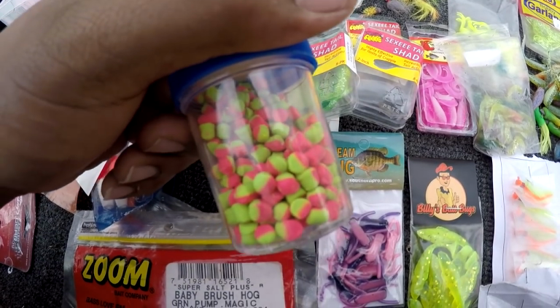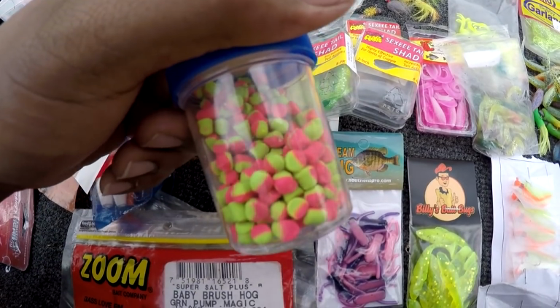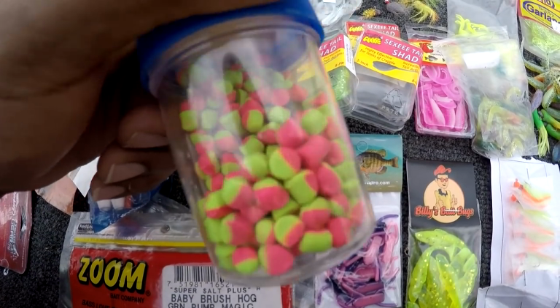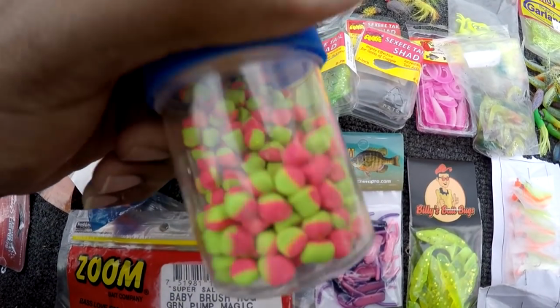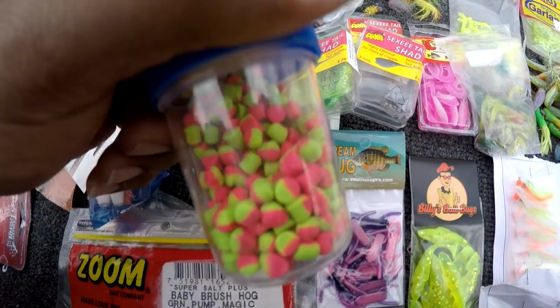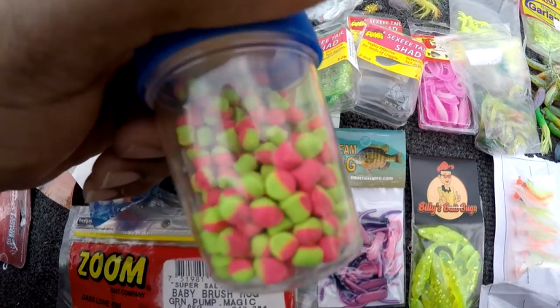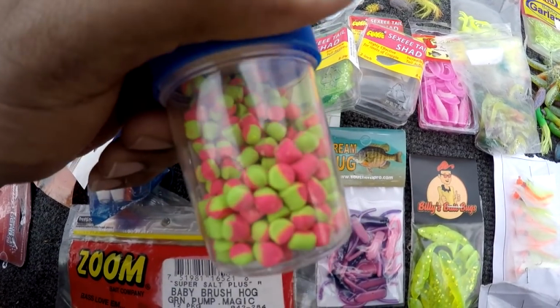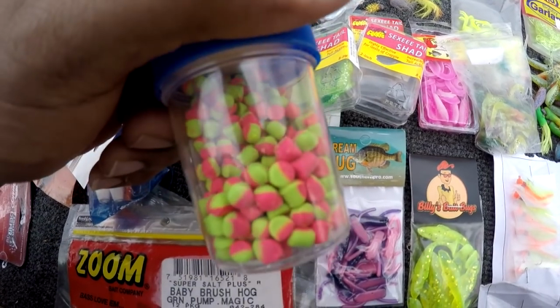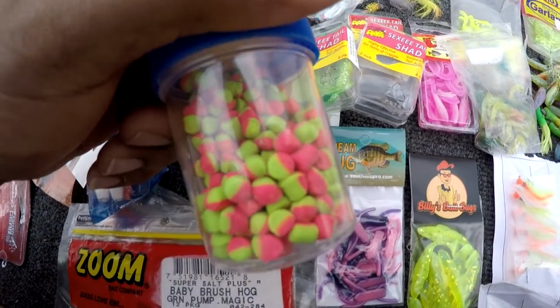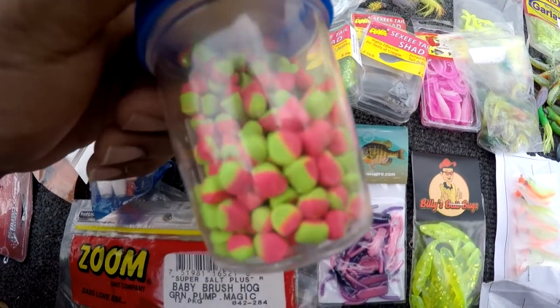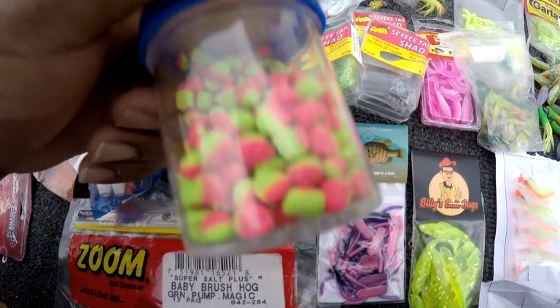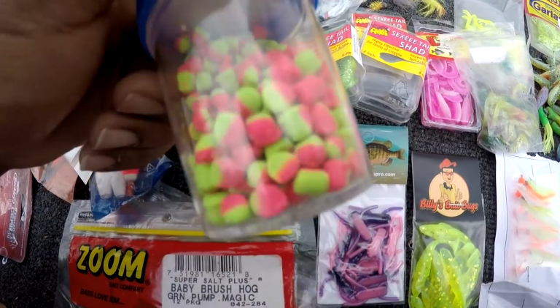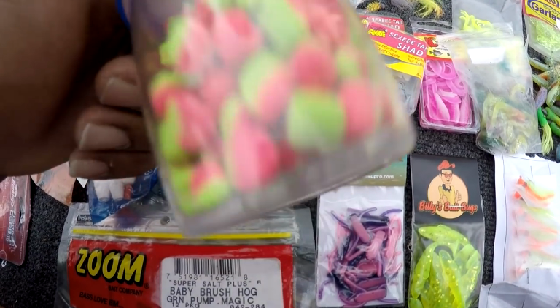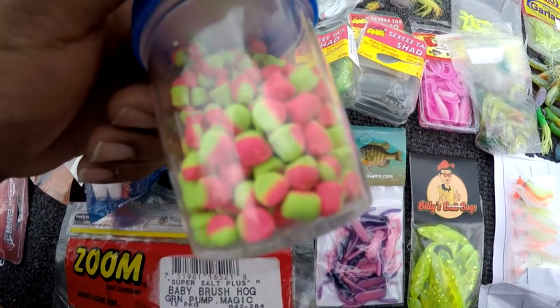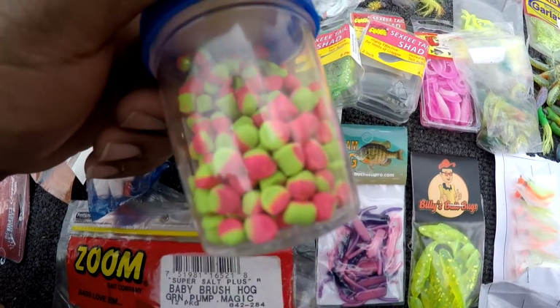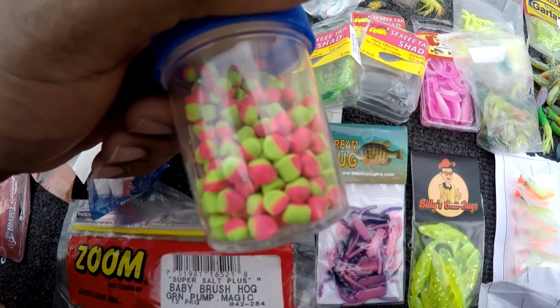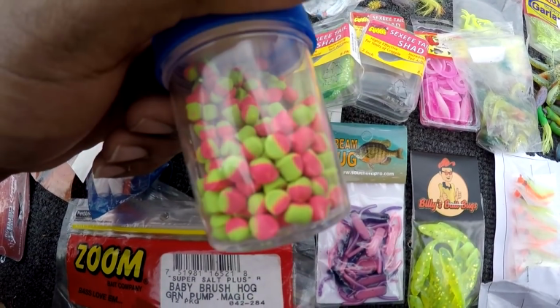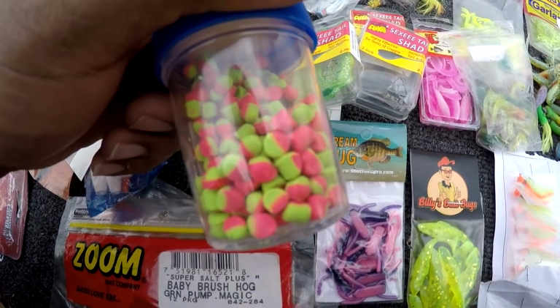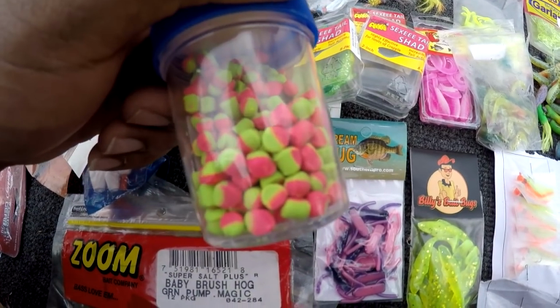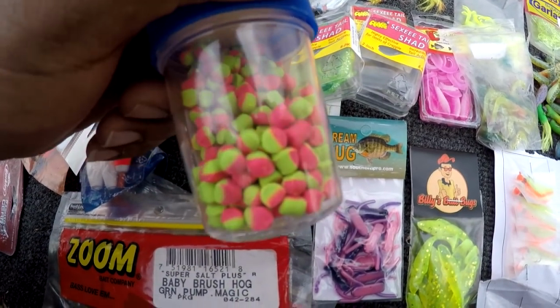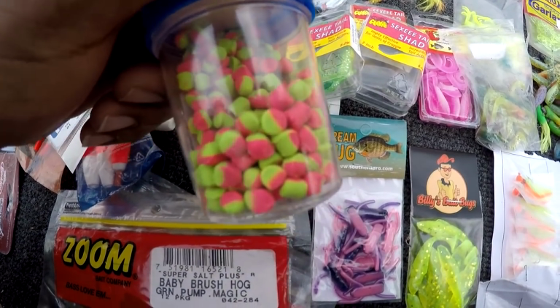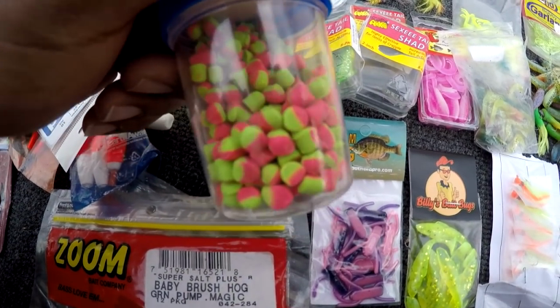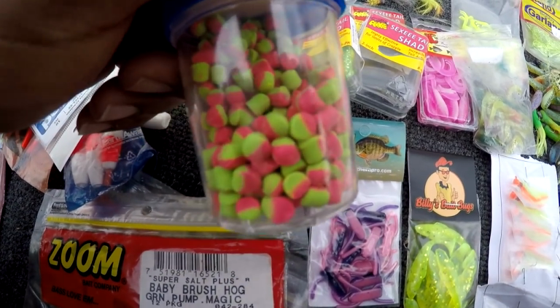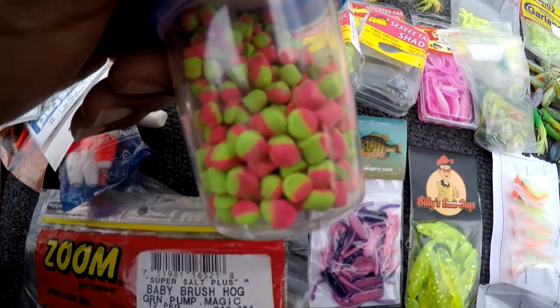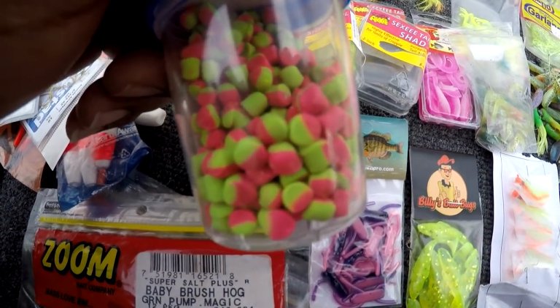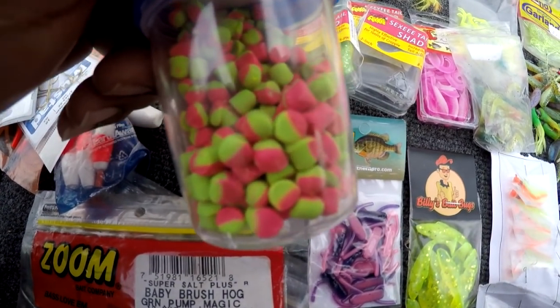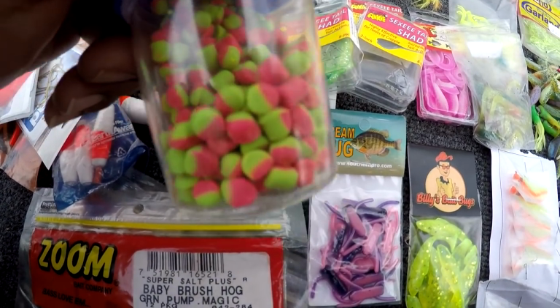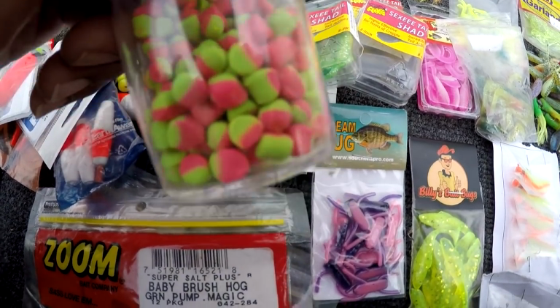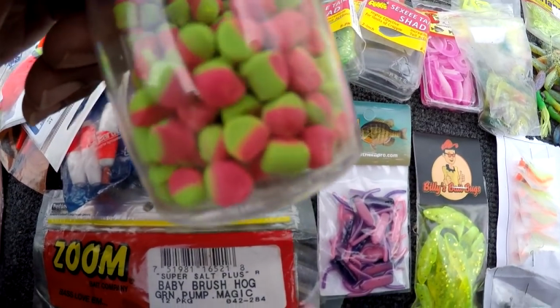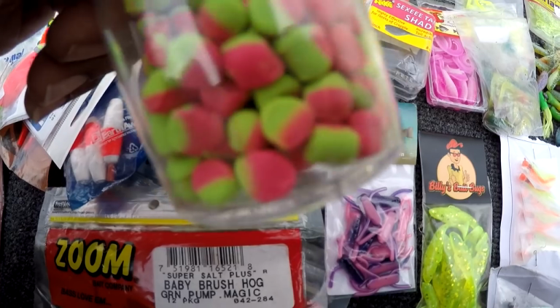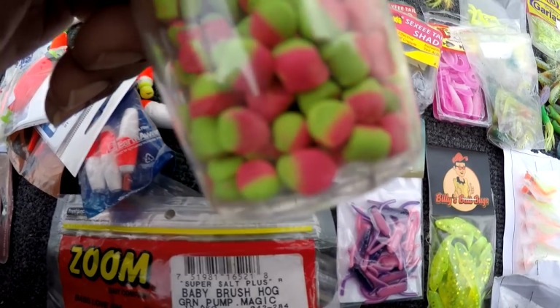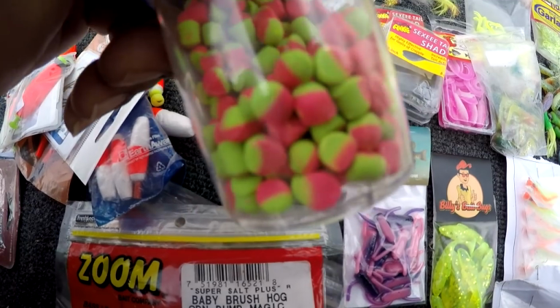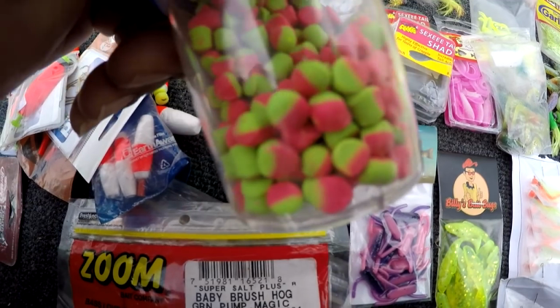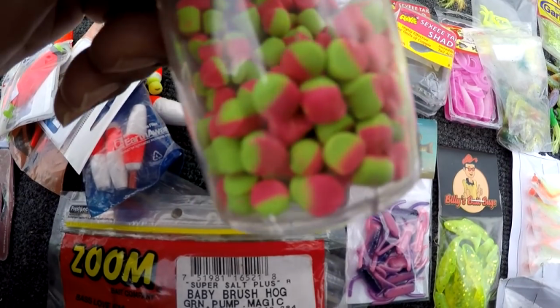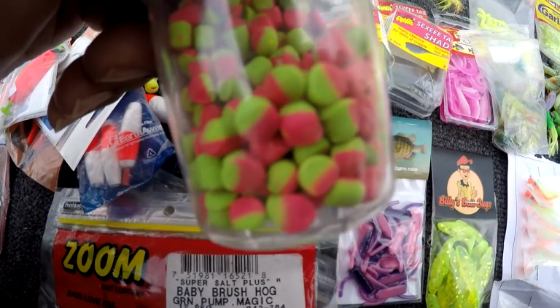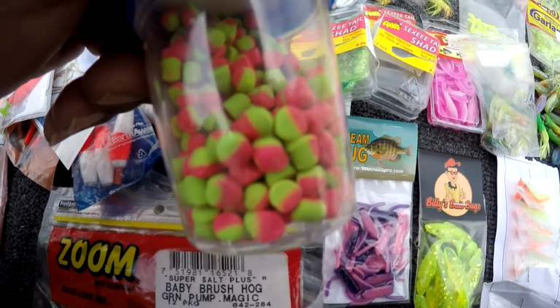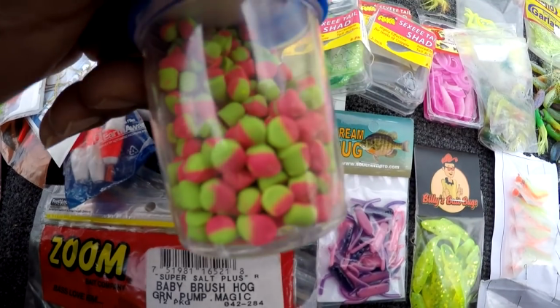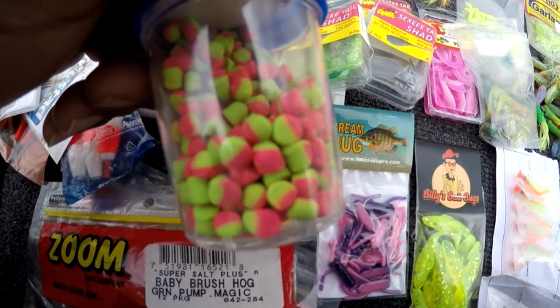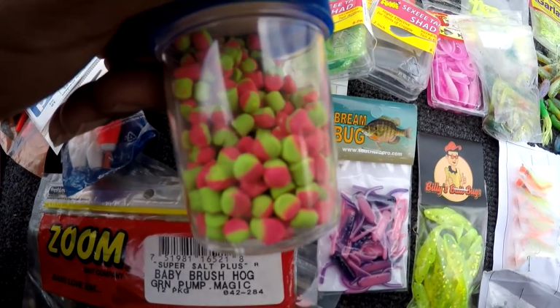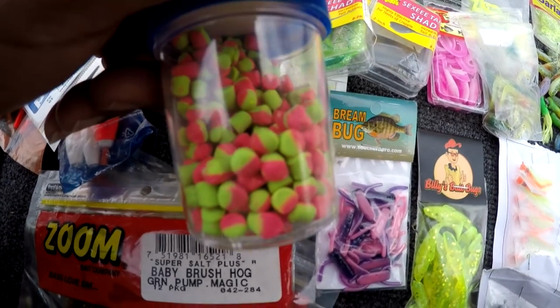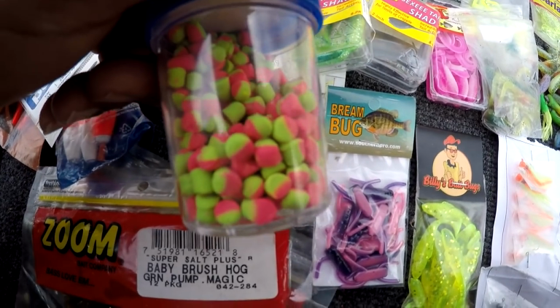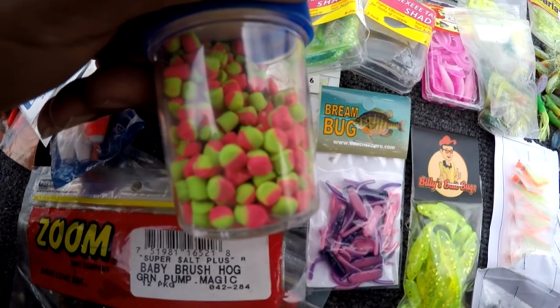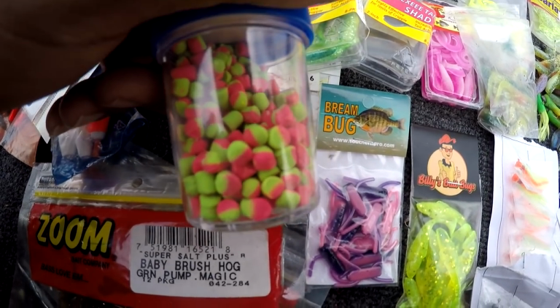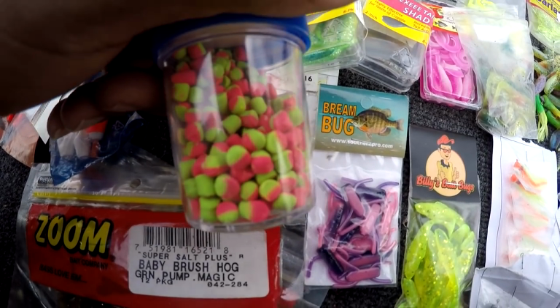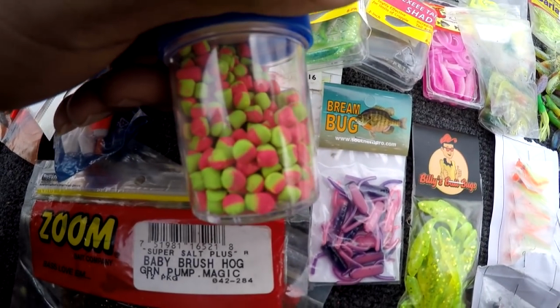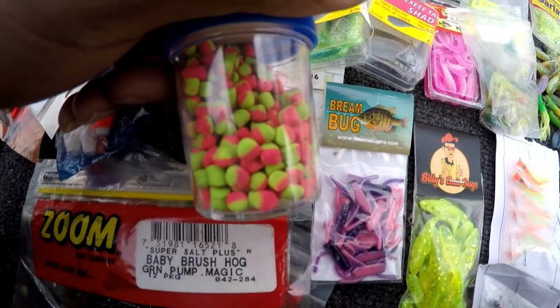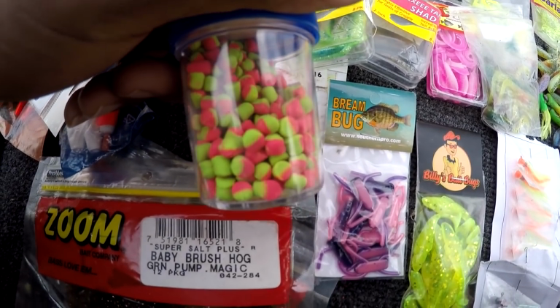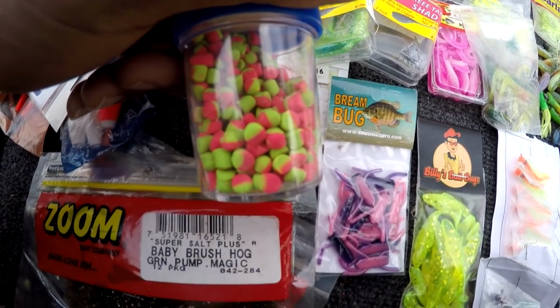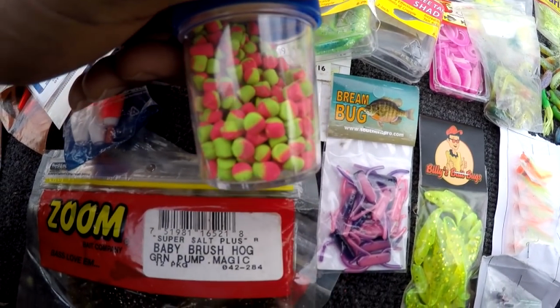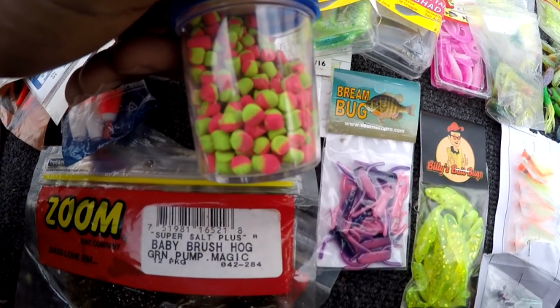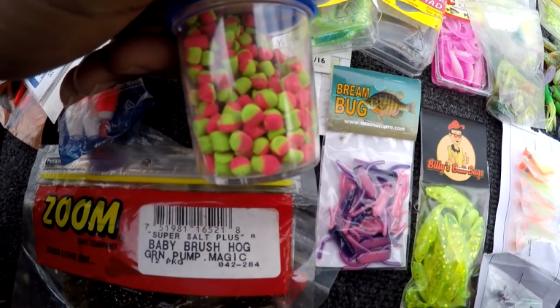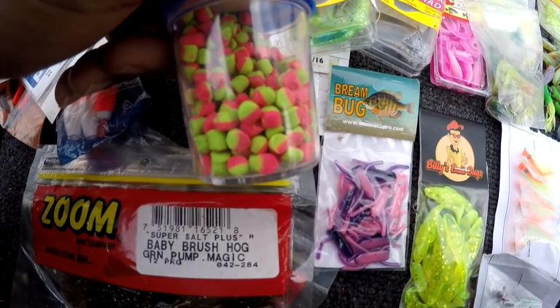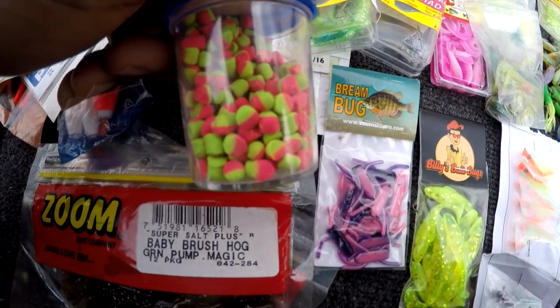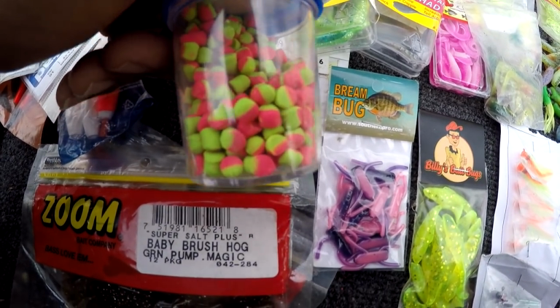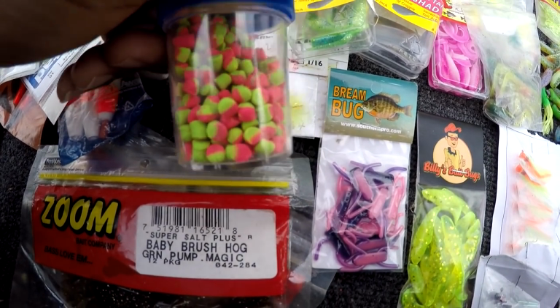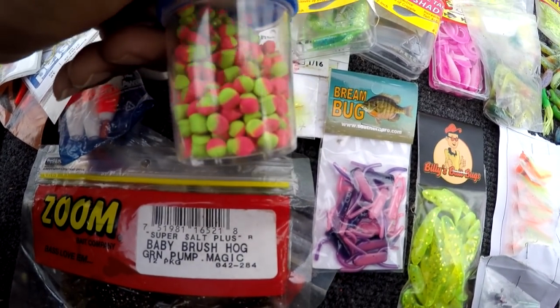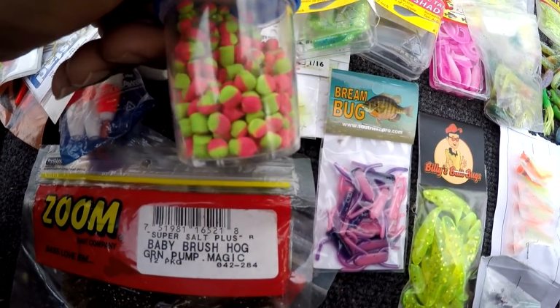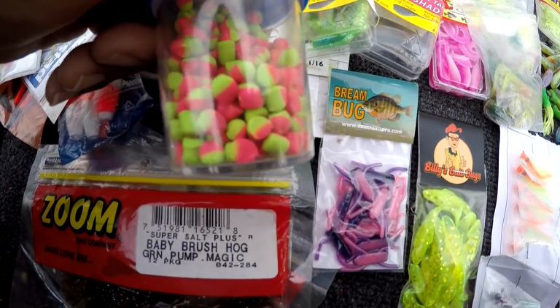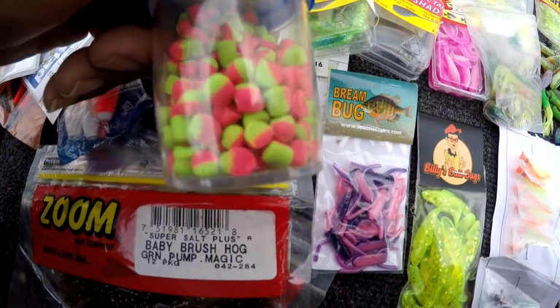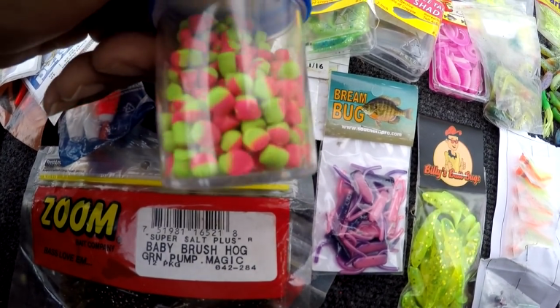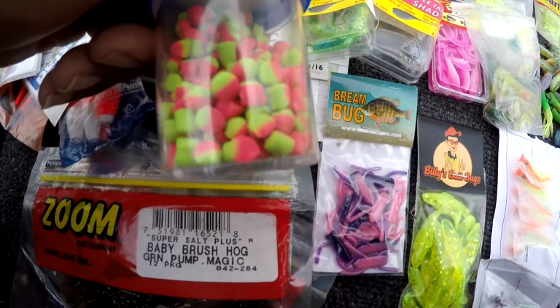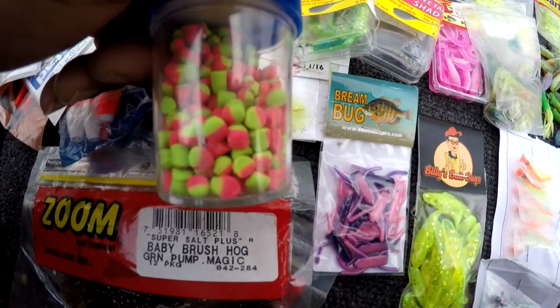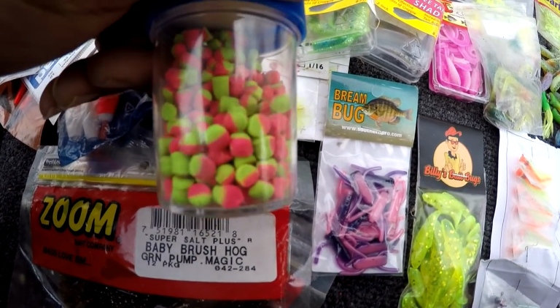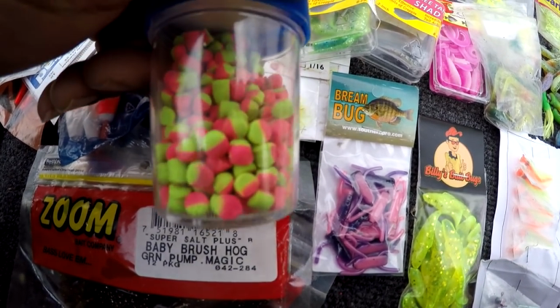These crappie bites, these nibbles — I swear by these. I use these. I think they work. What about y'all? Y'all think they make a difference? I think they make a difference when you're dipping on that jig.